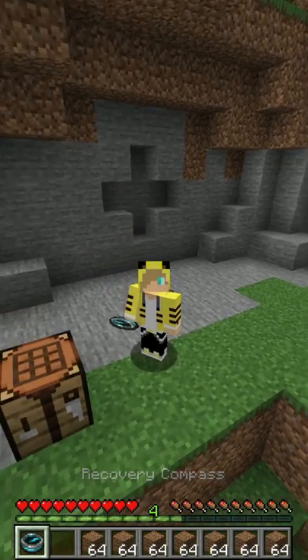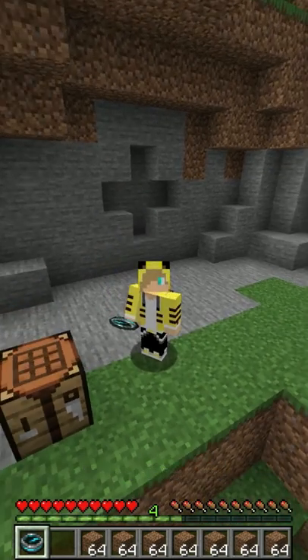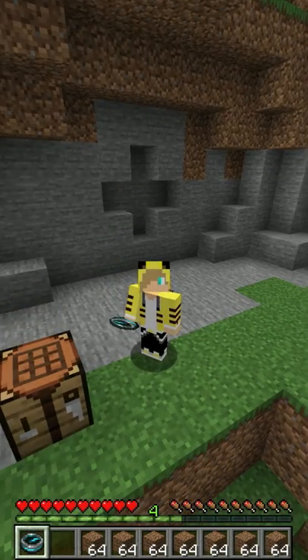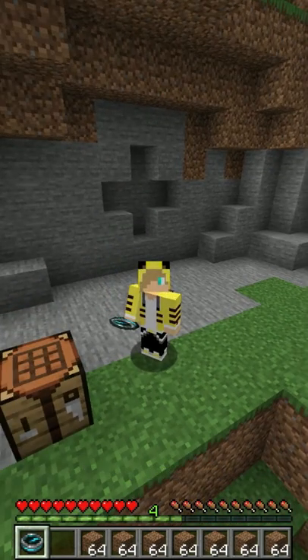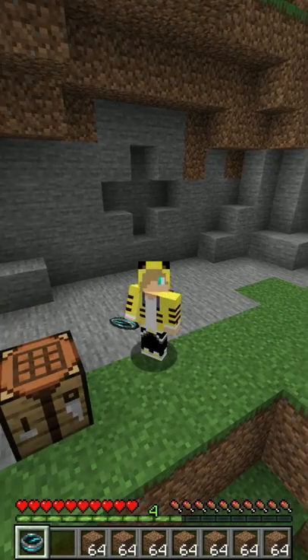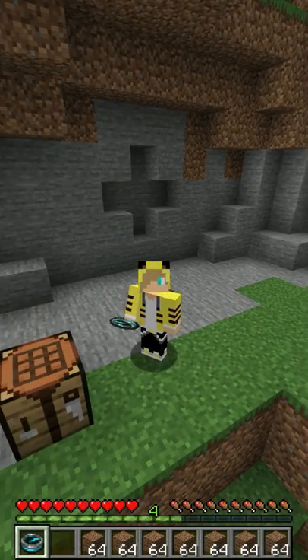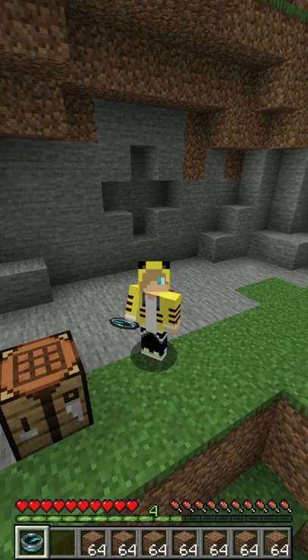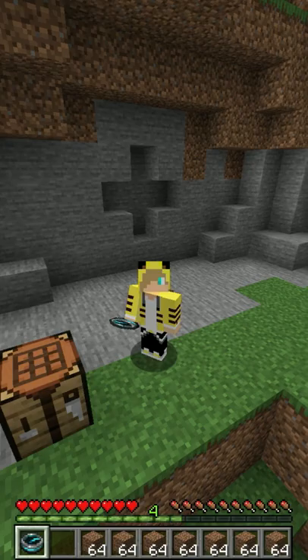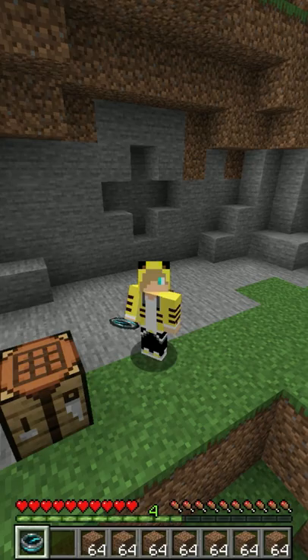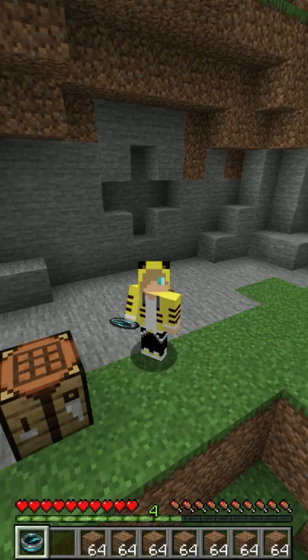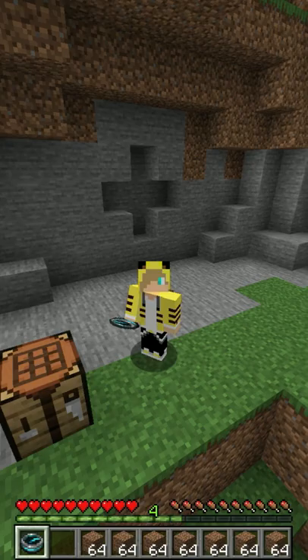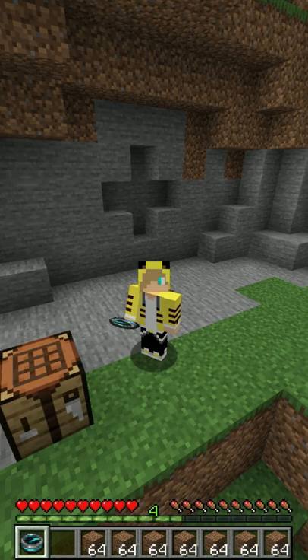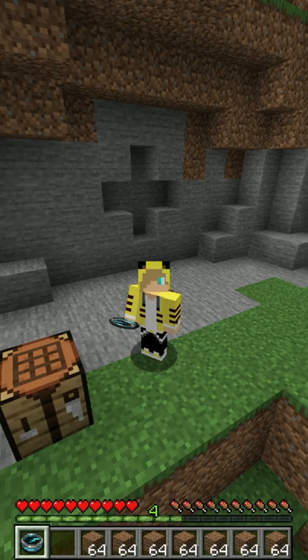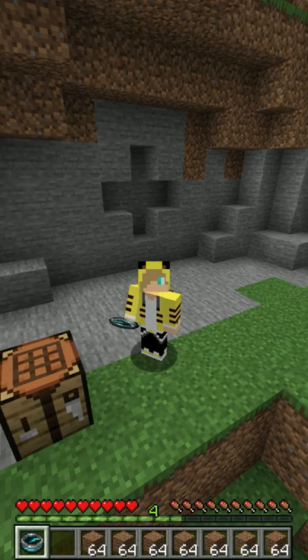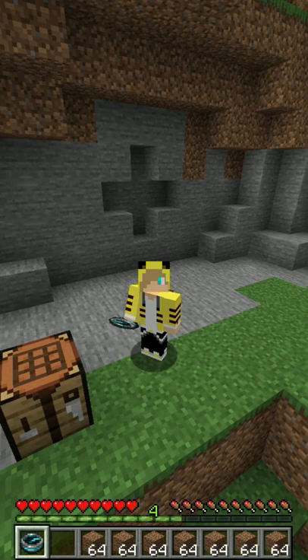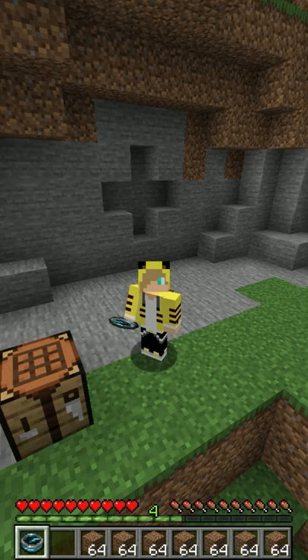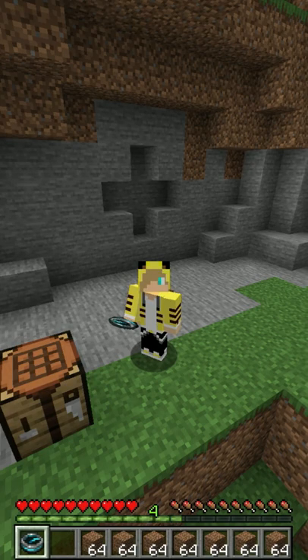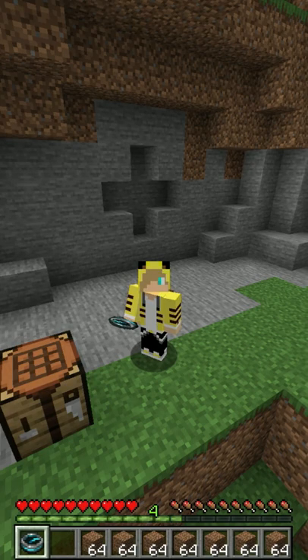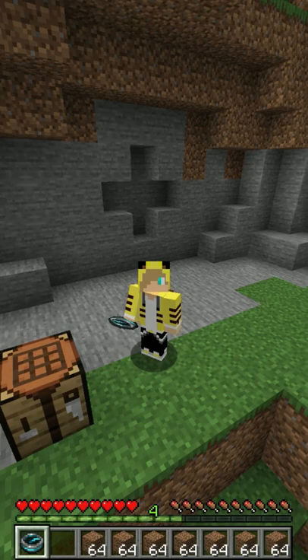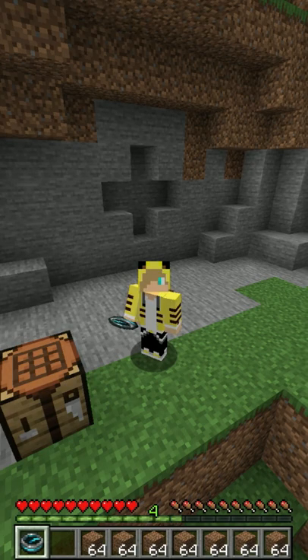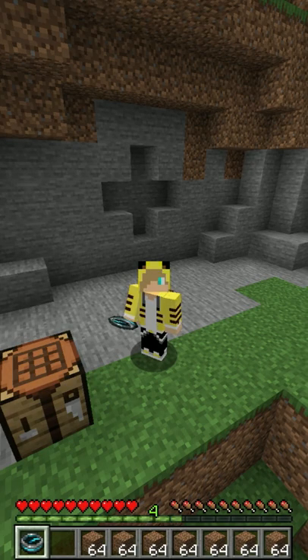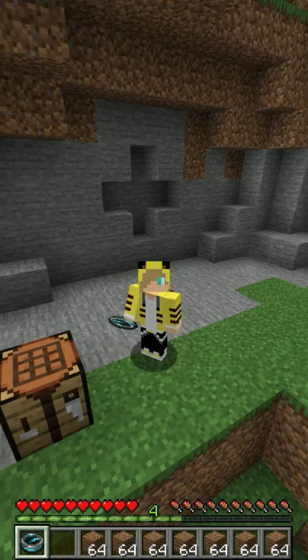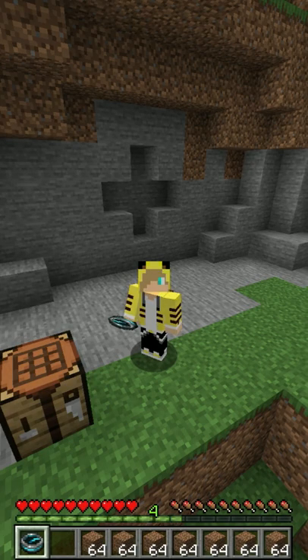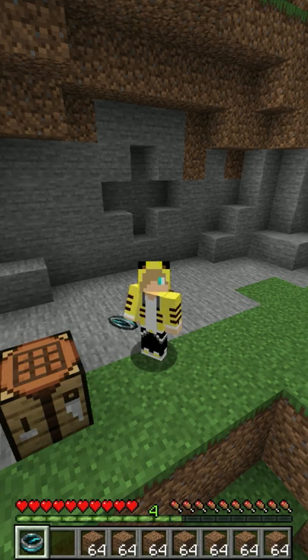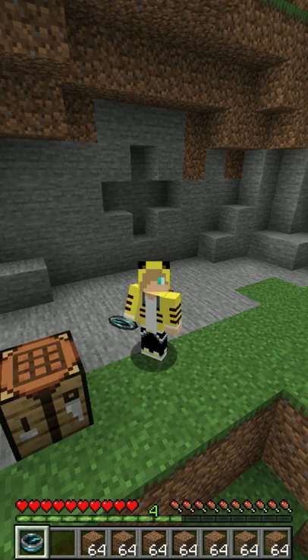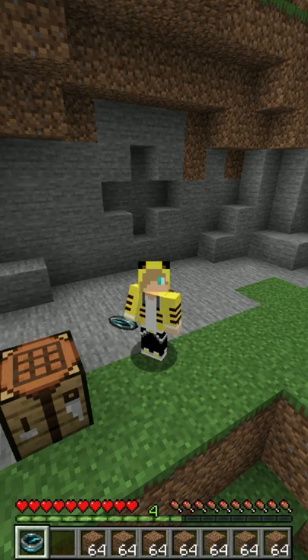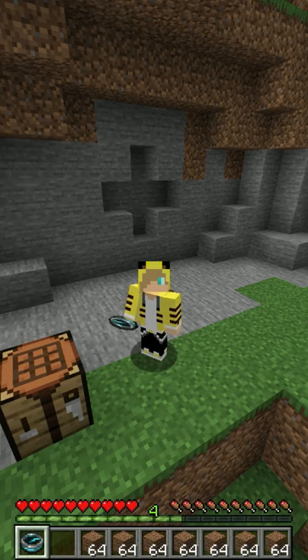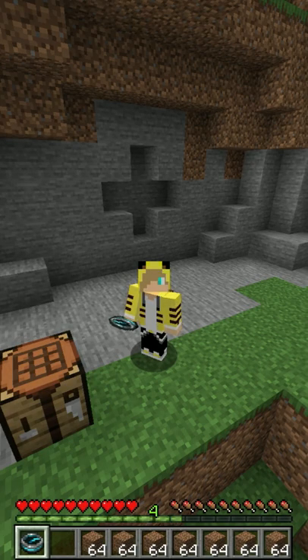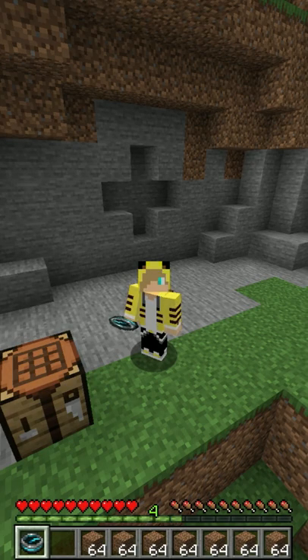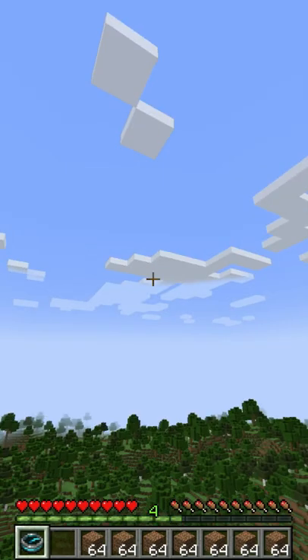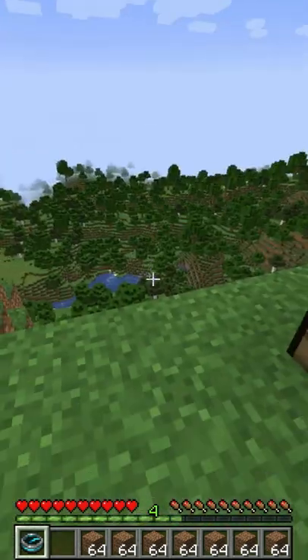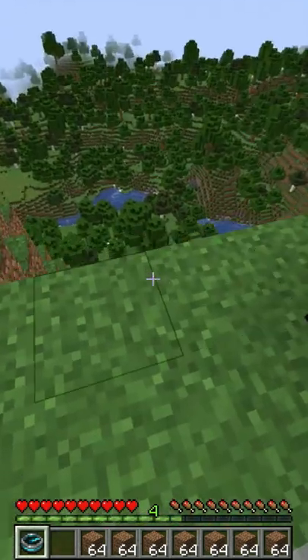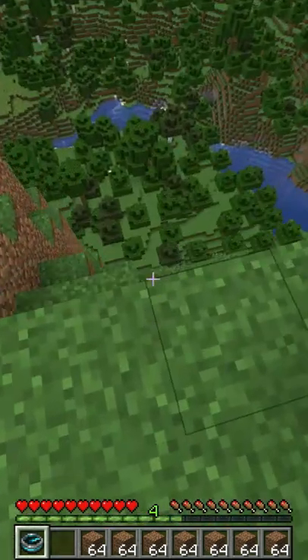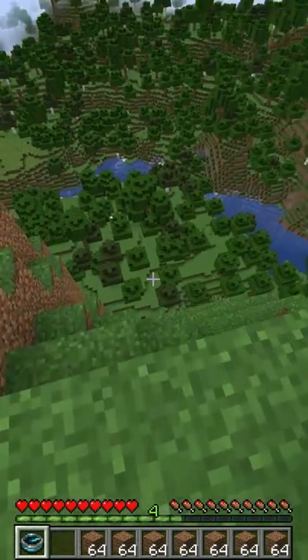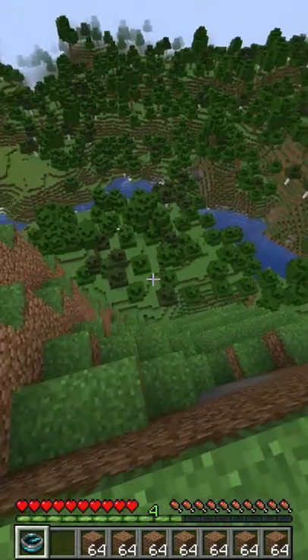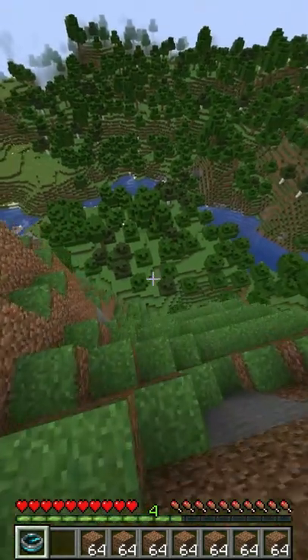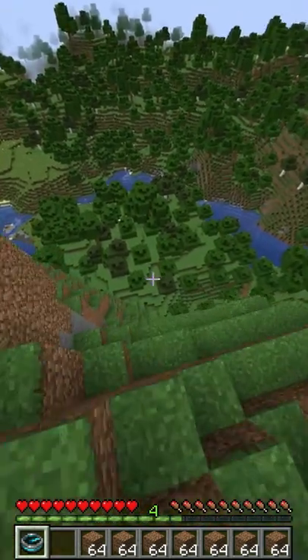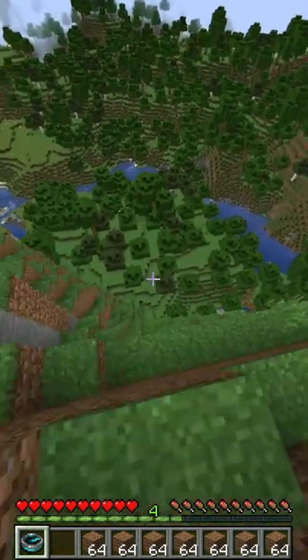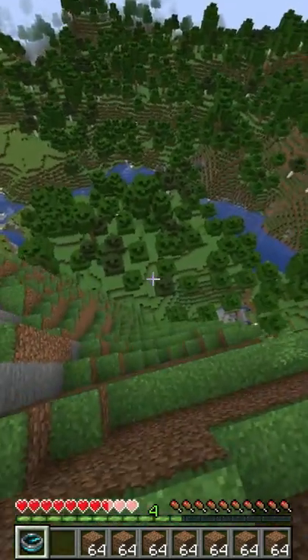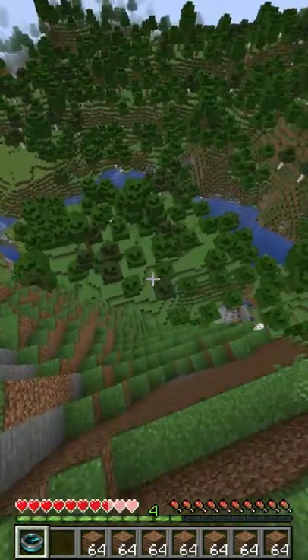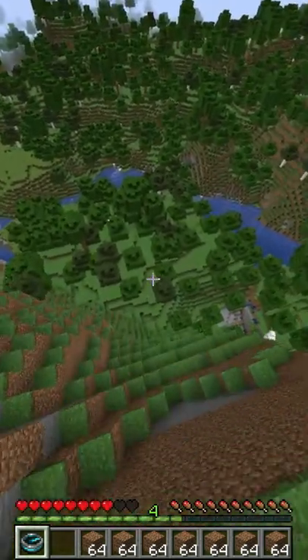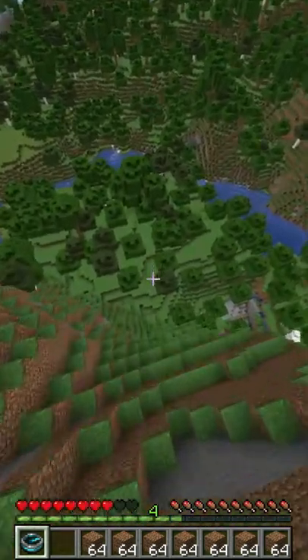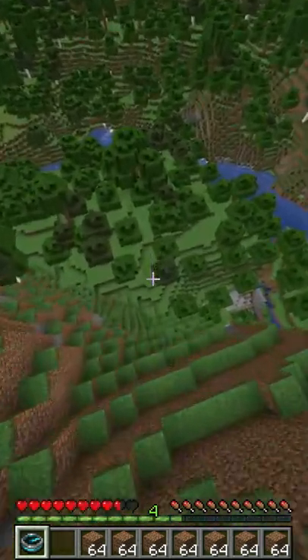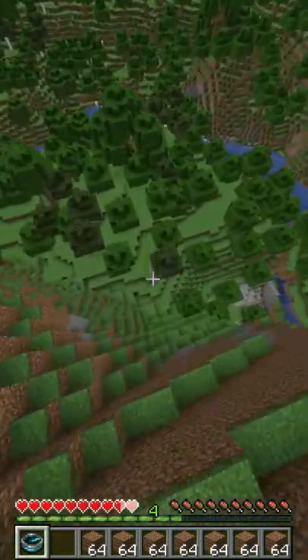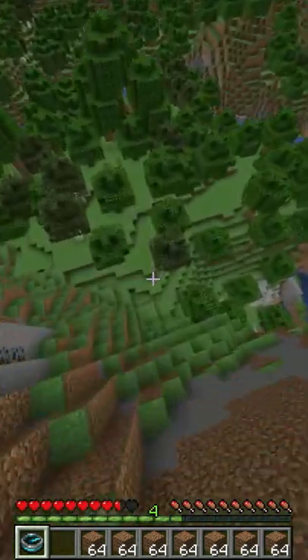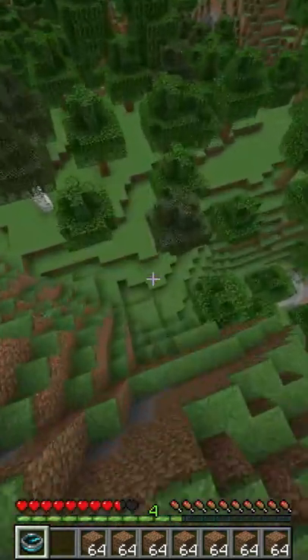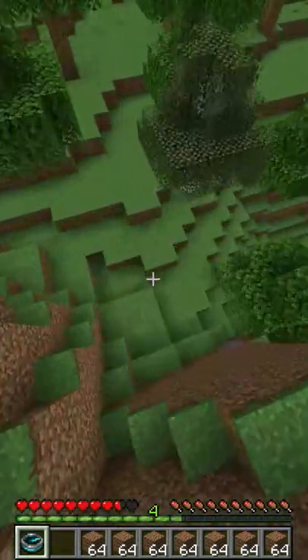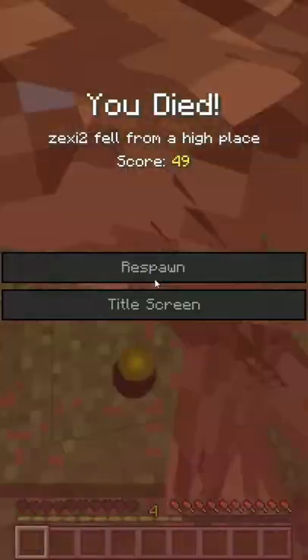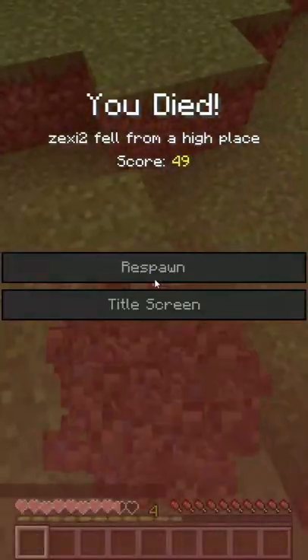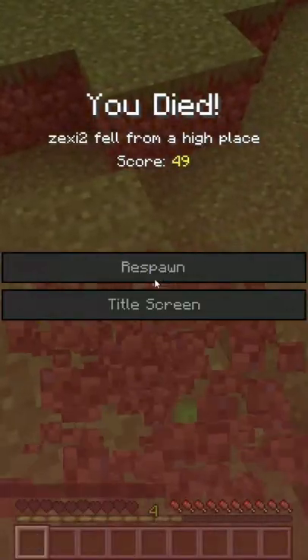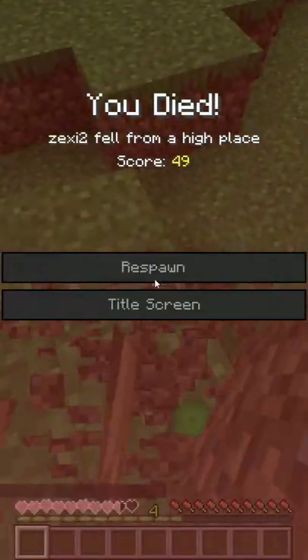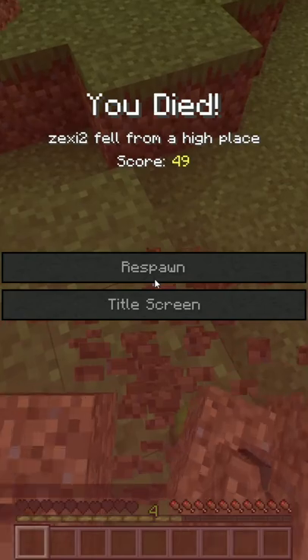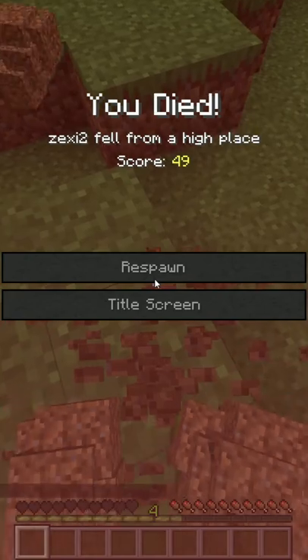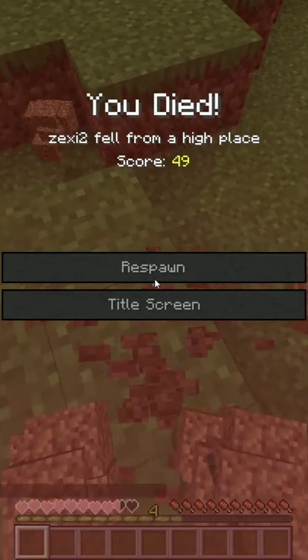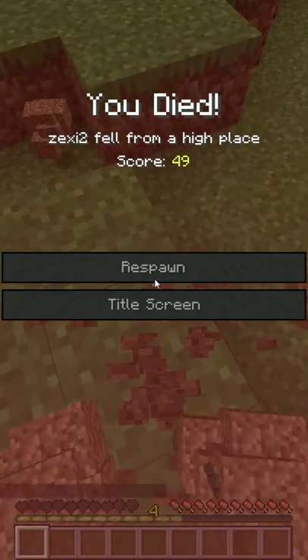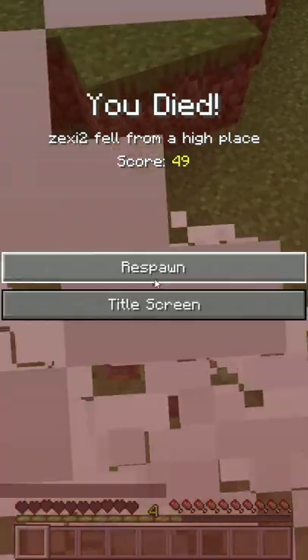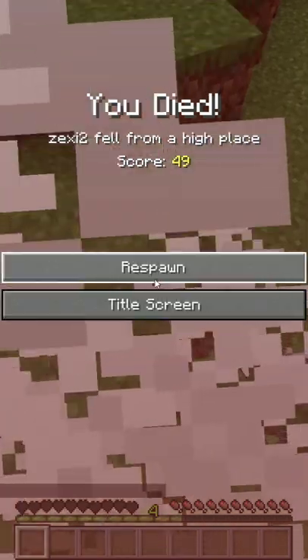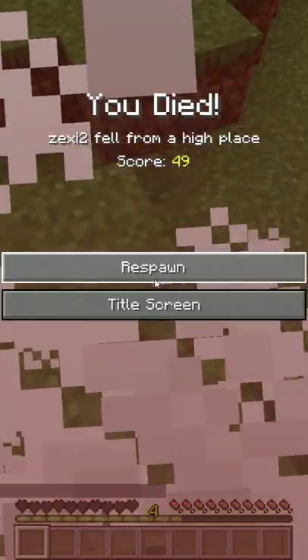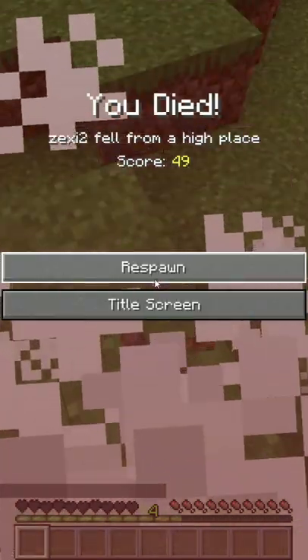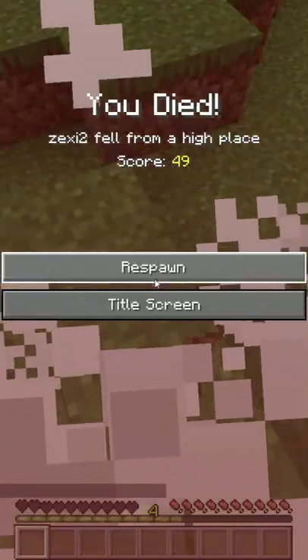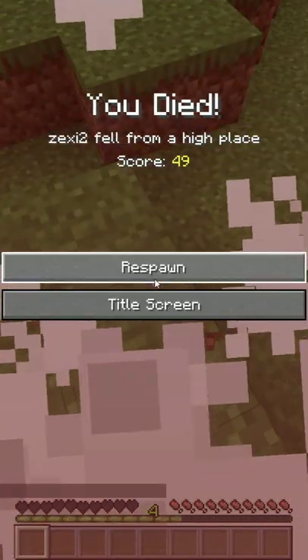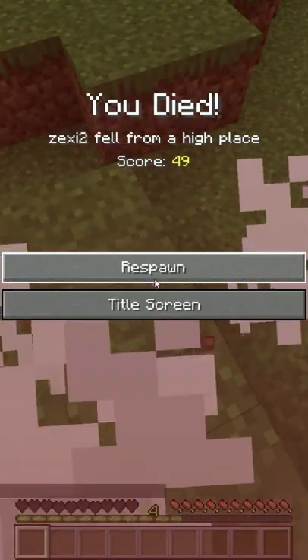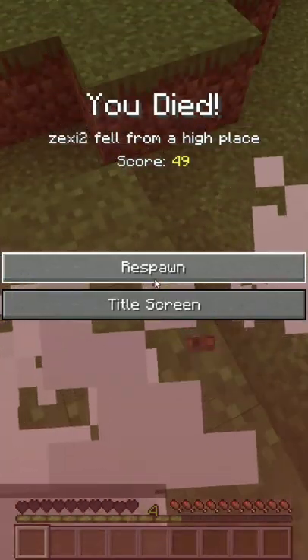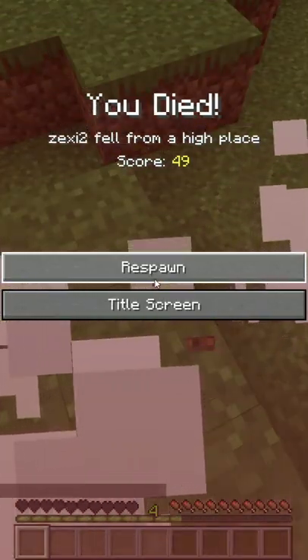So how do we use the recovery compass? To demonstrate, I will have to fall off this cliff. Now the compass will tell us where I died.